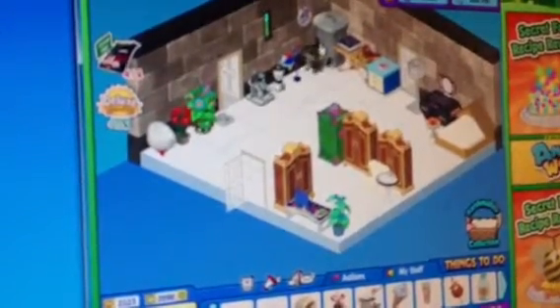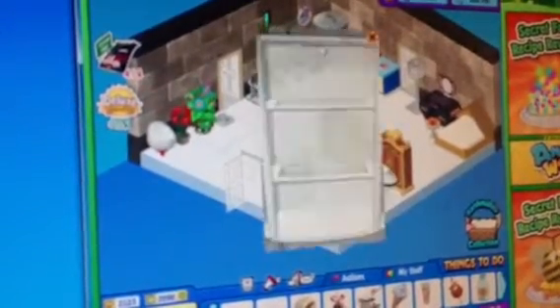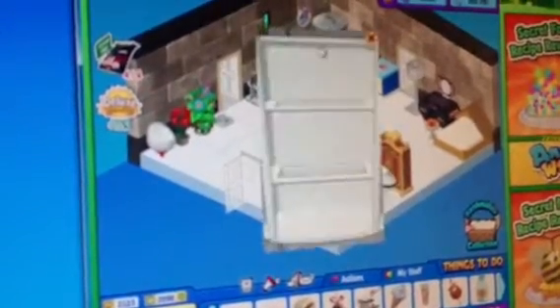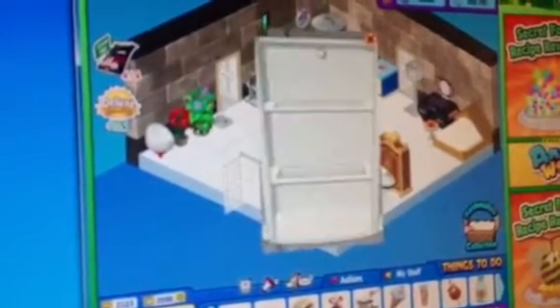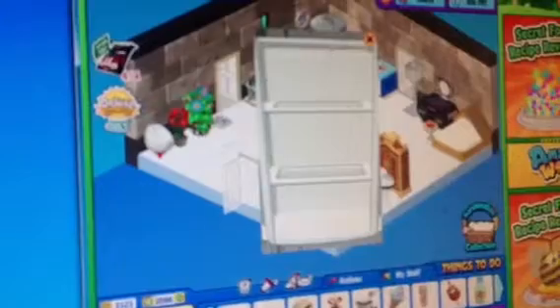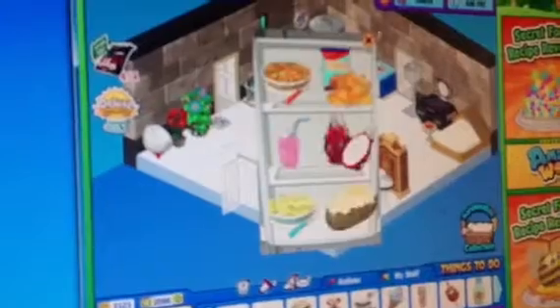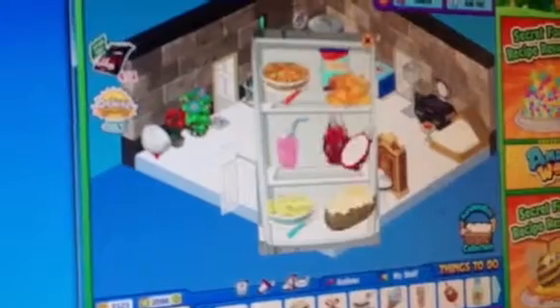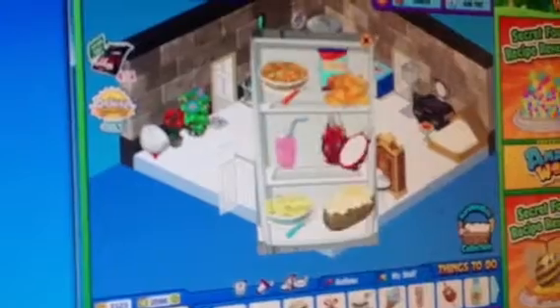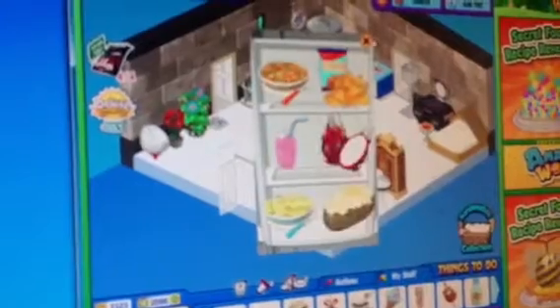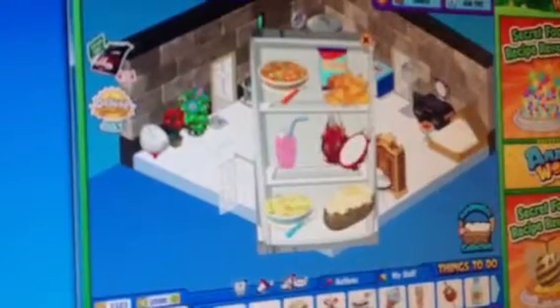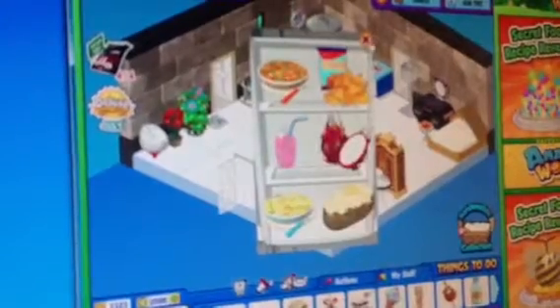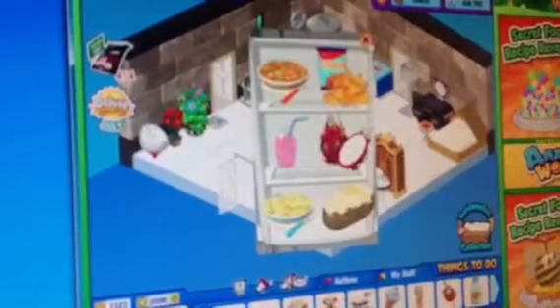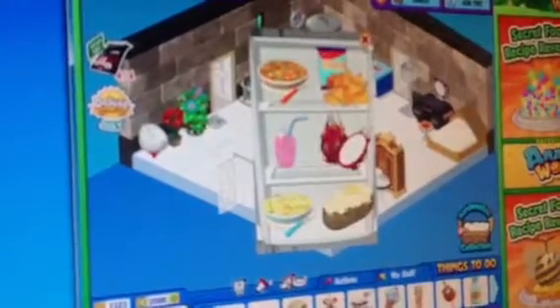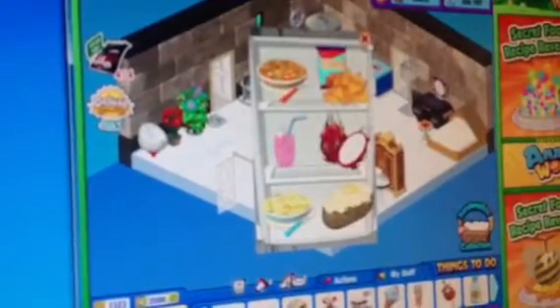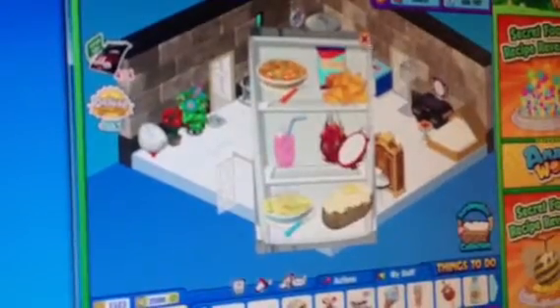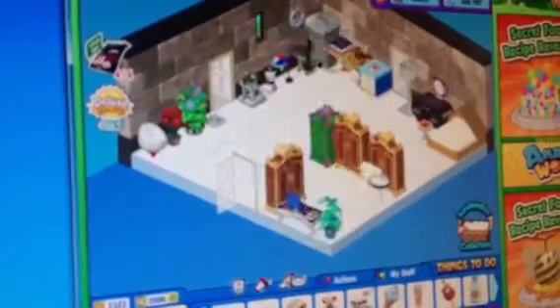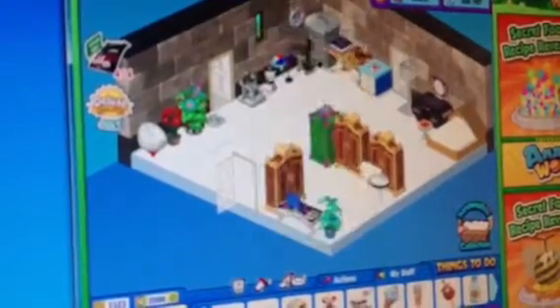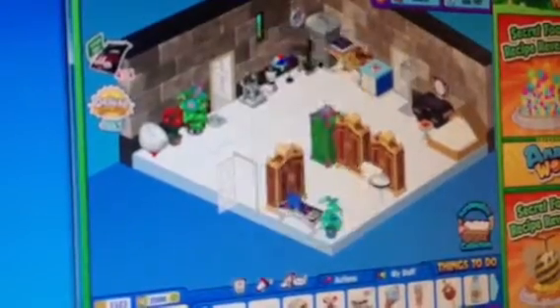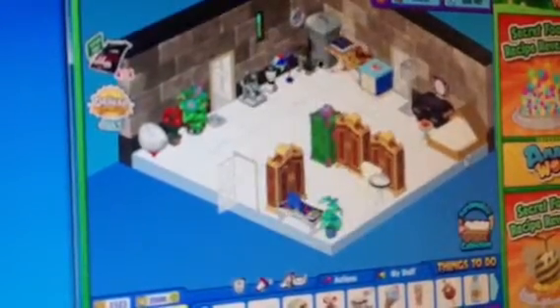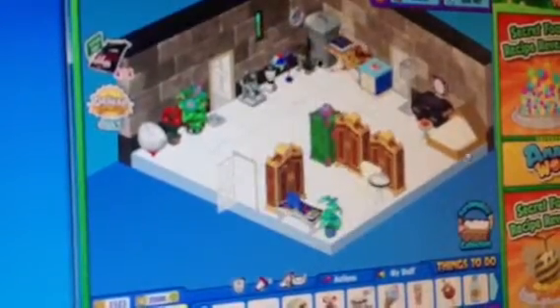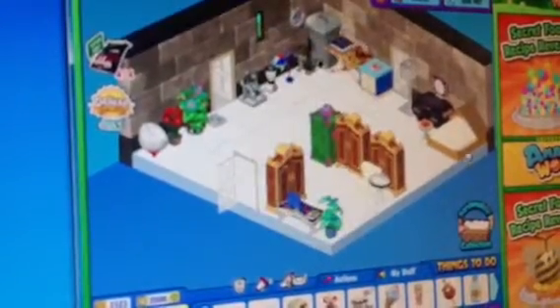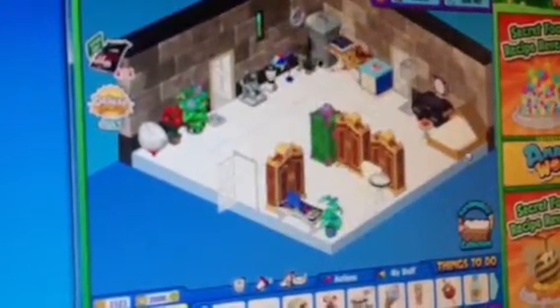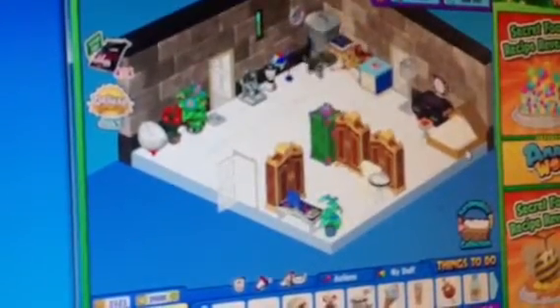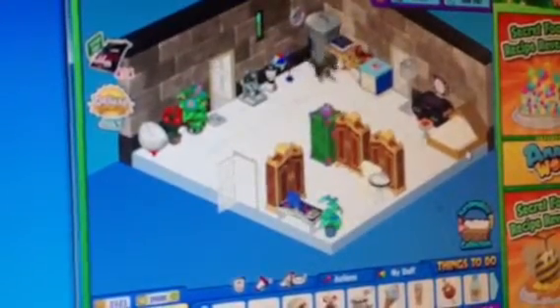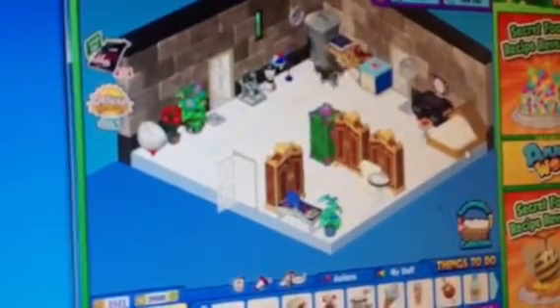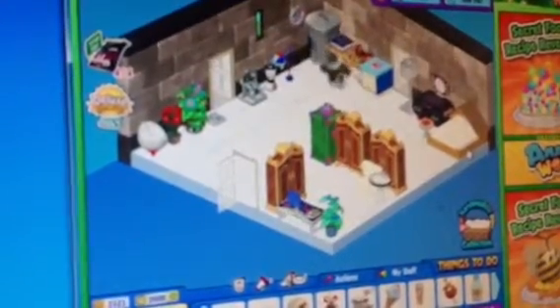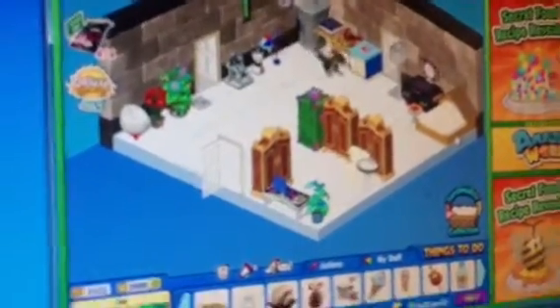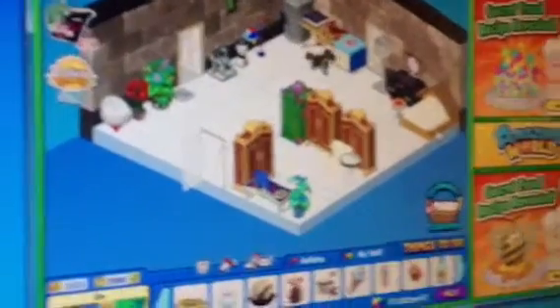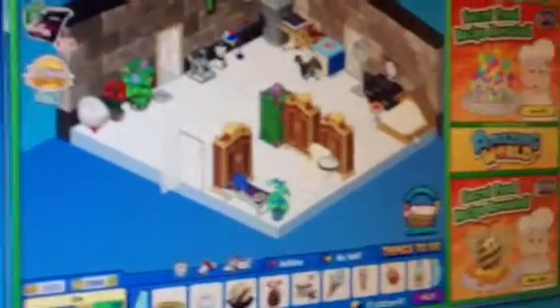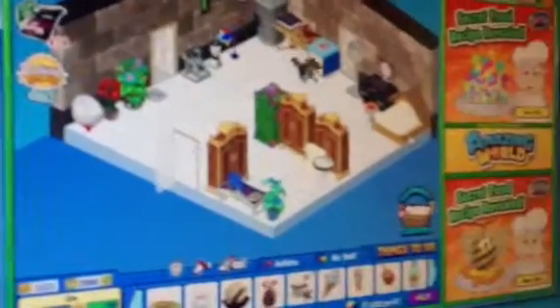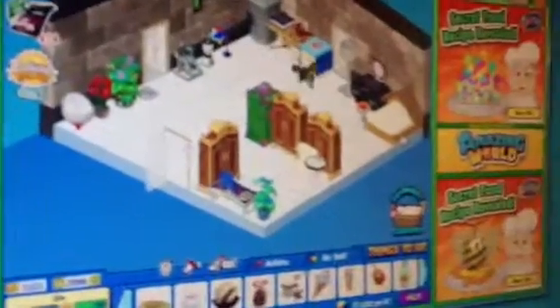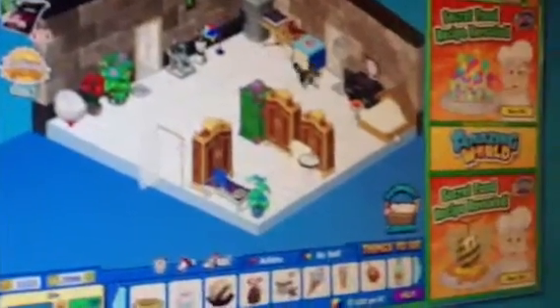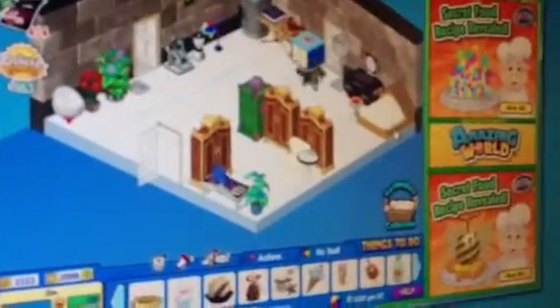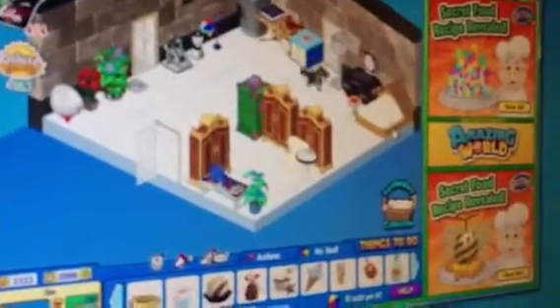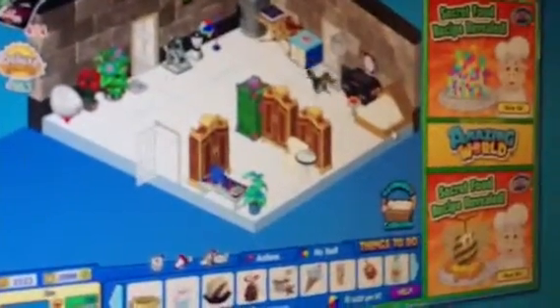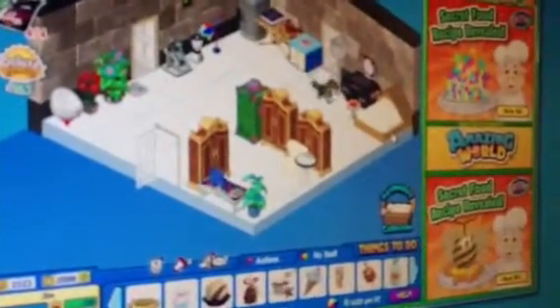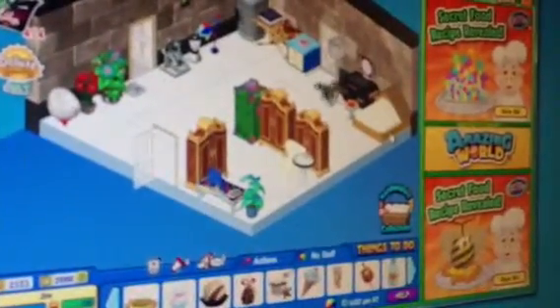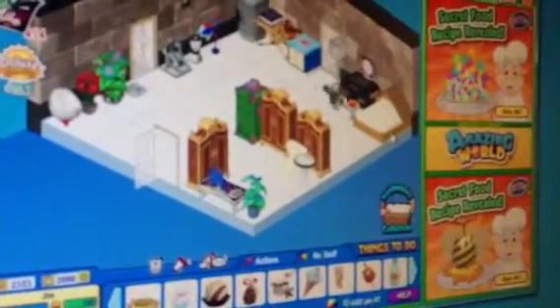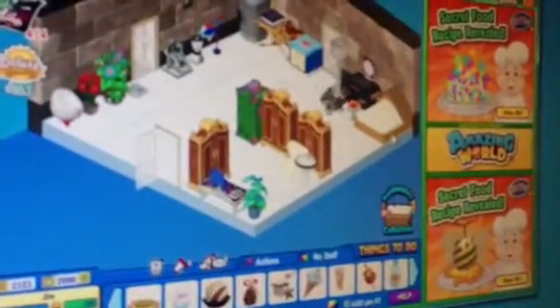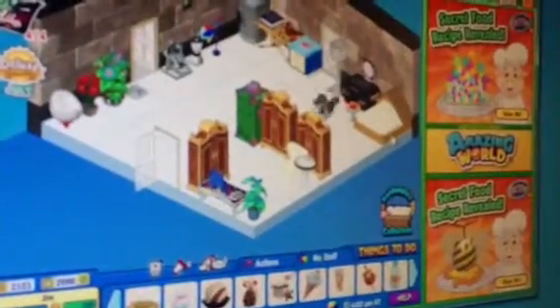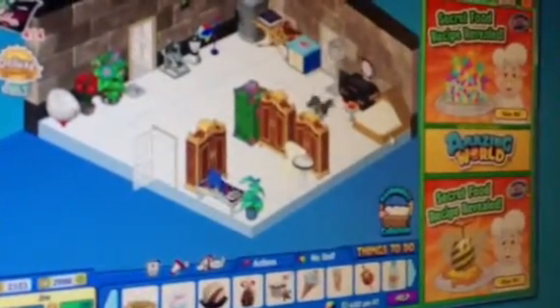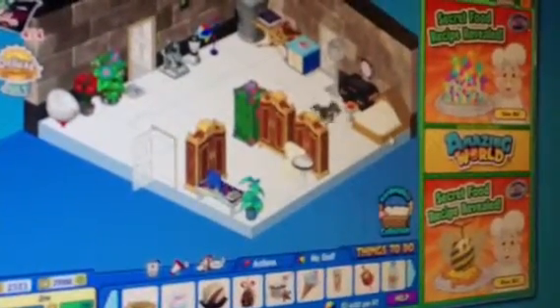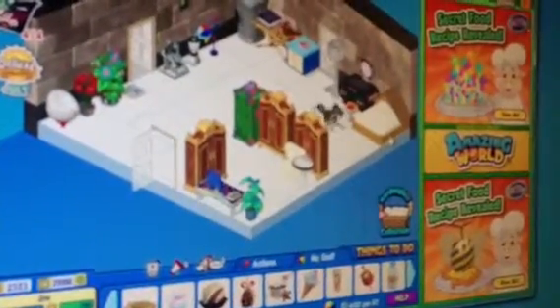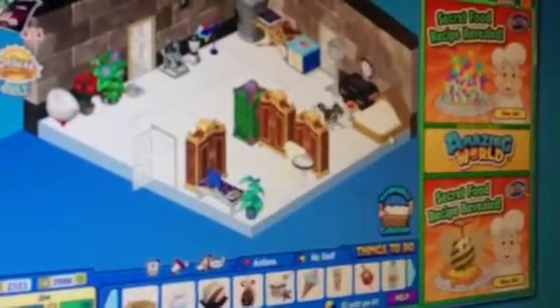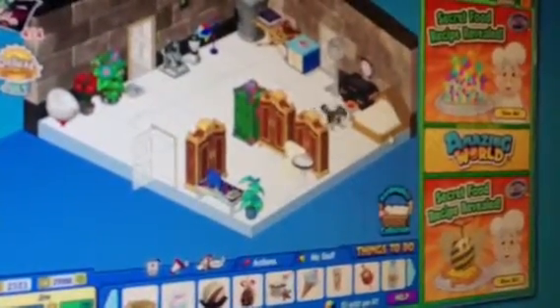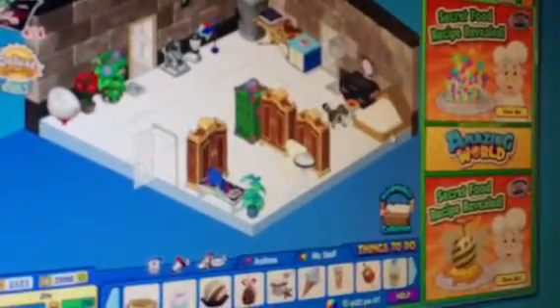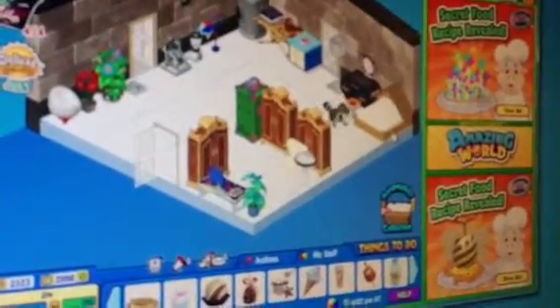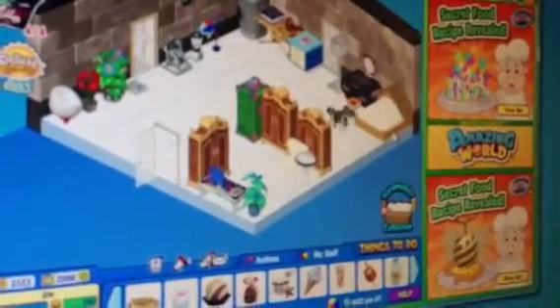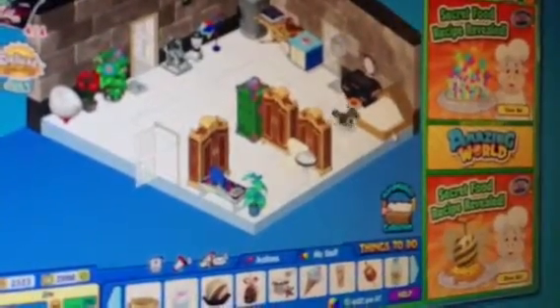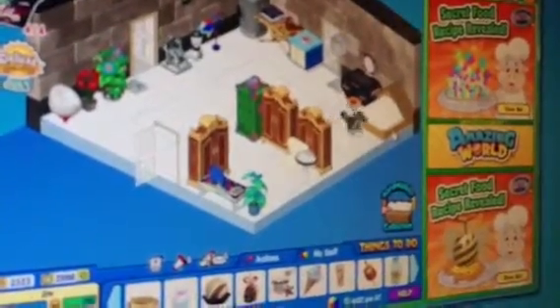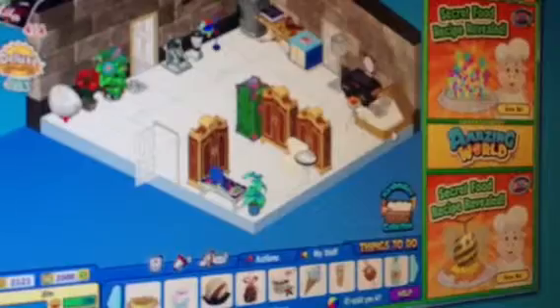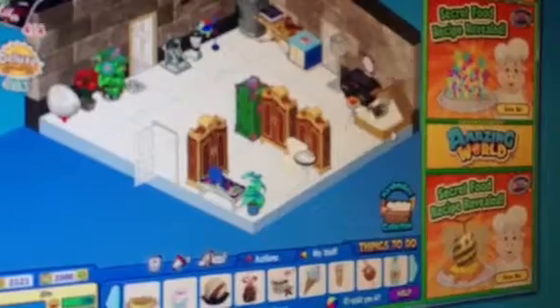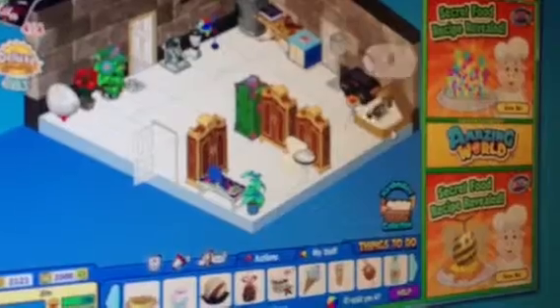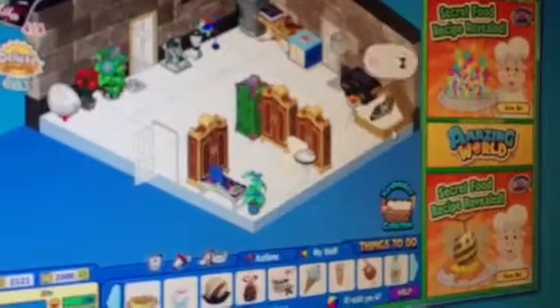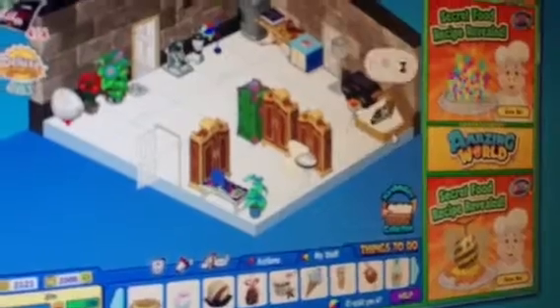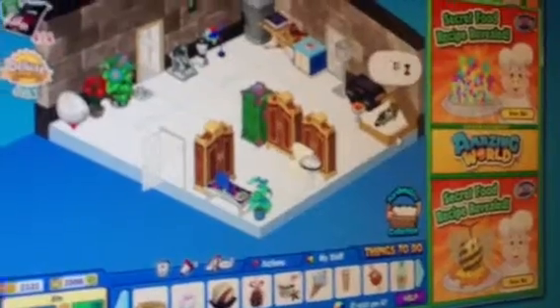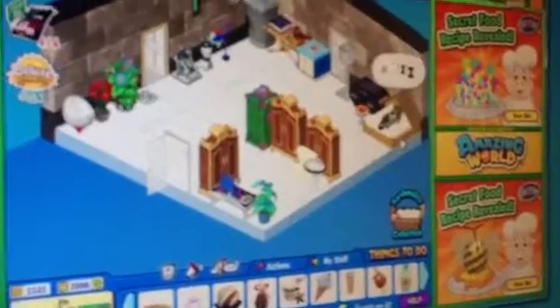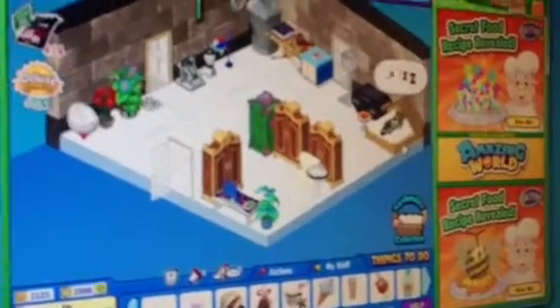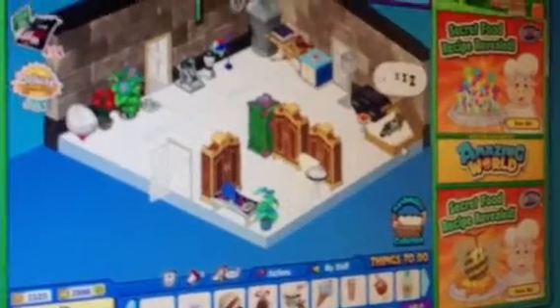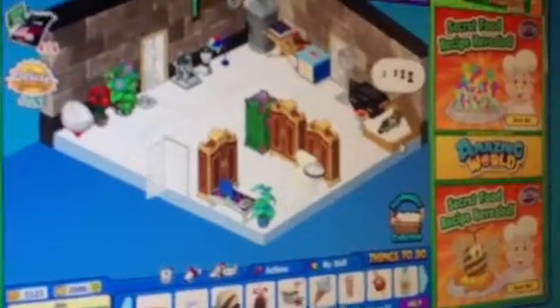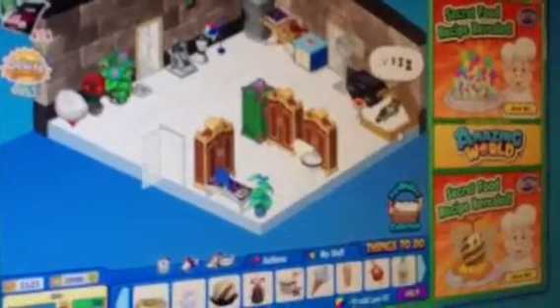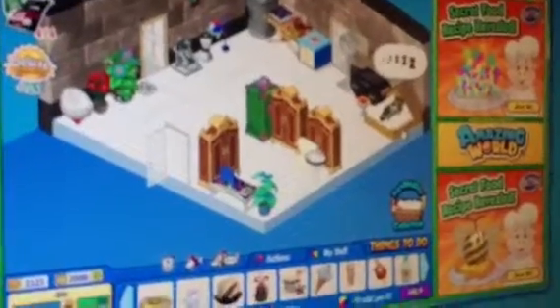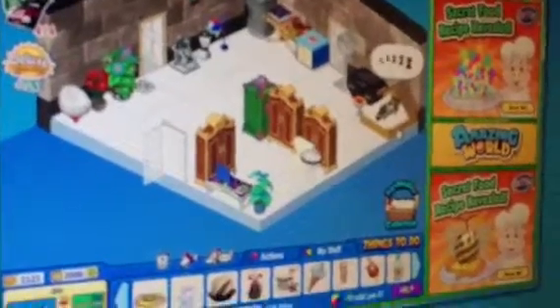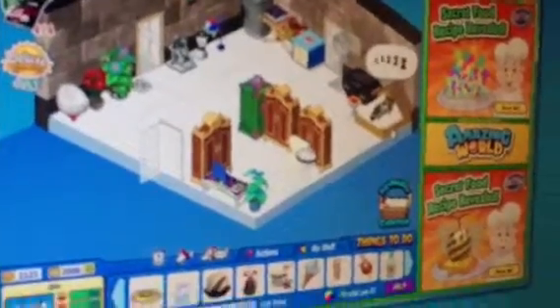It's a trash can fridge. It has some nice food in it. And then this is his bed. I hope you guys enjoyed this edition of One Webkinz World. I'm Speedy, signing out.